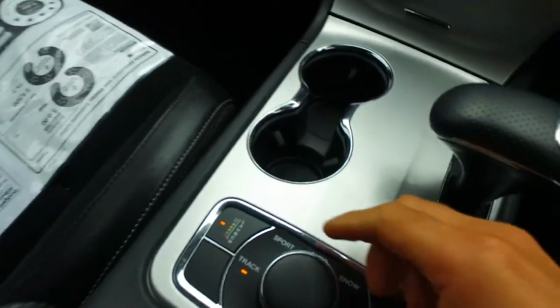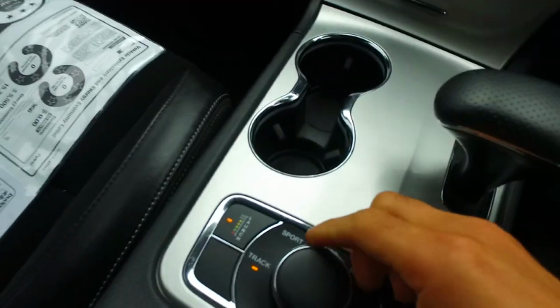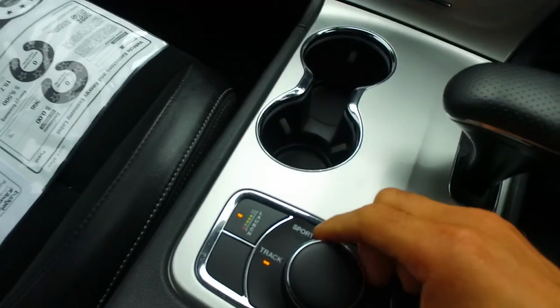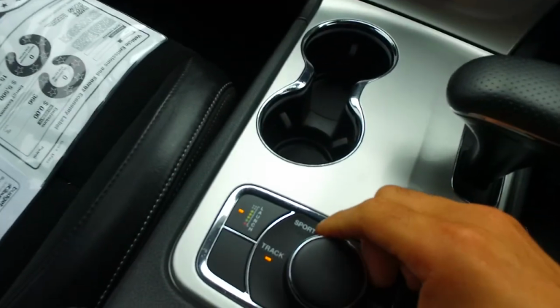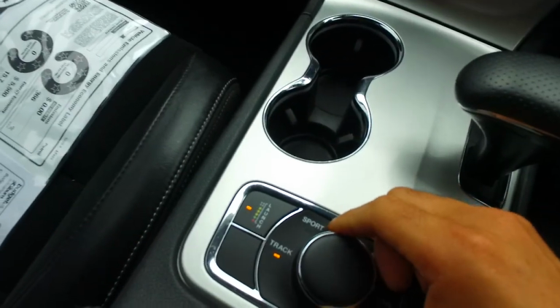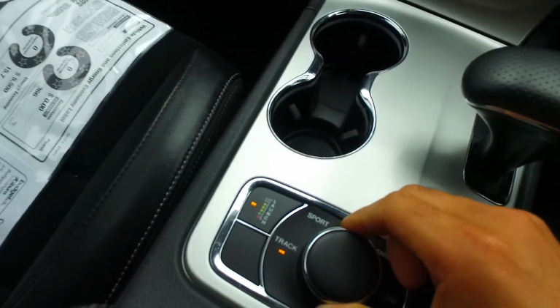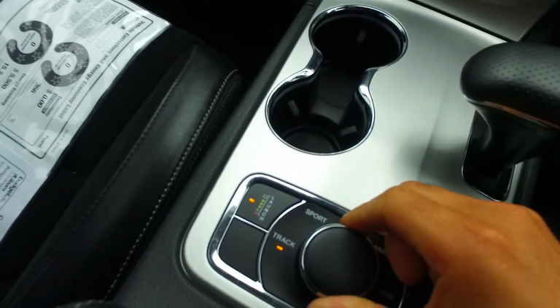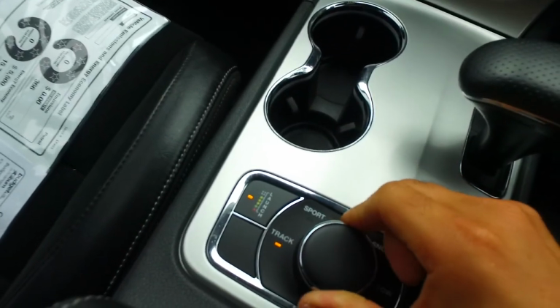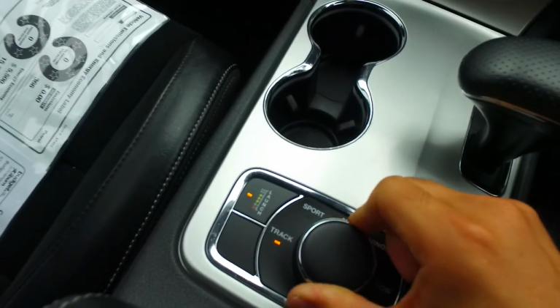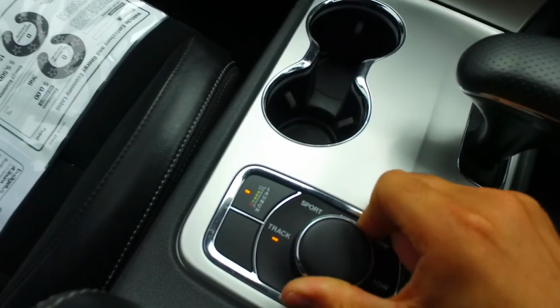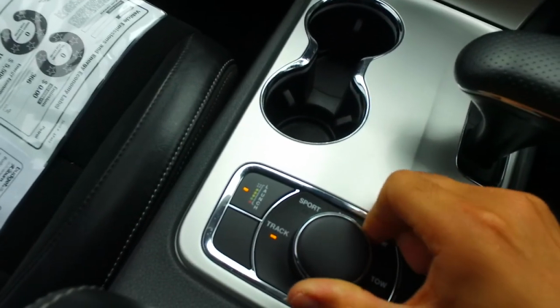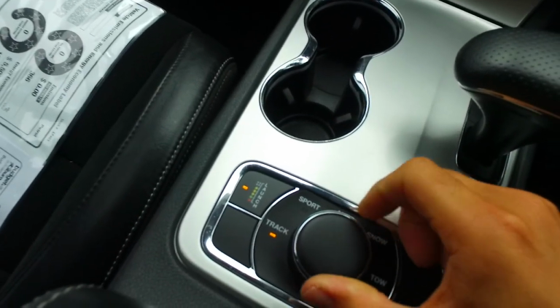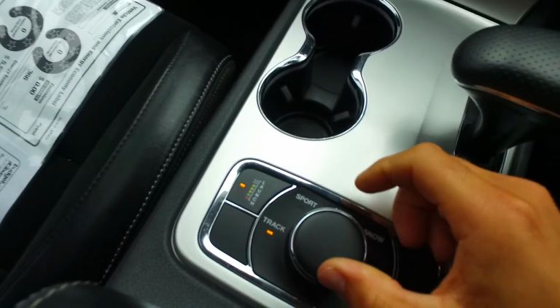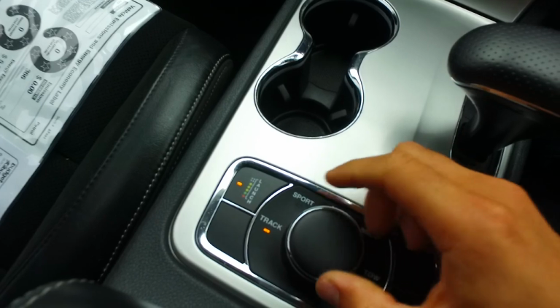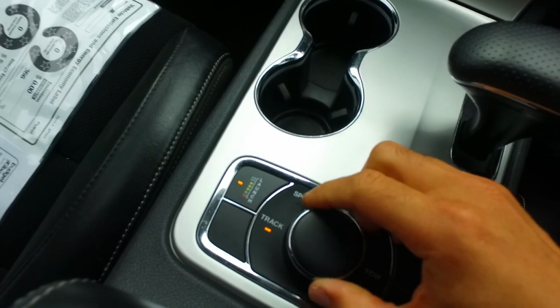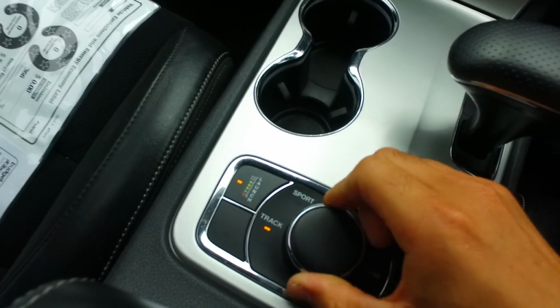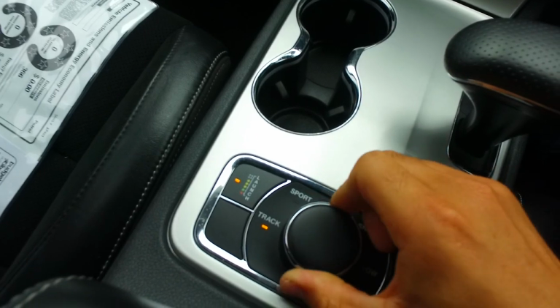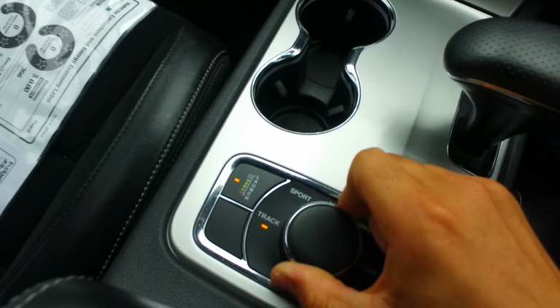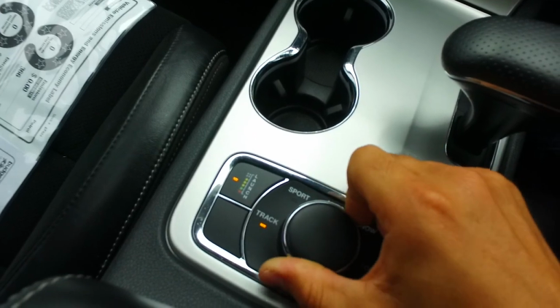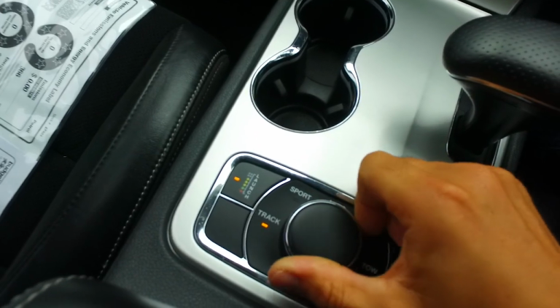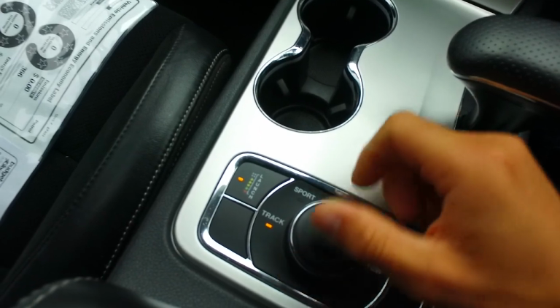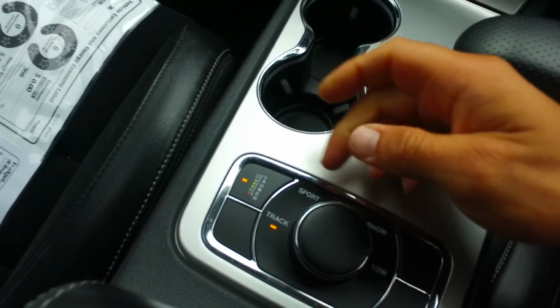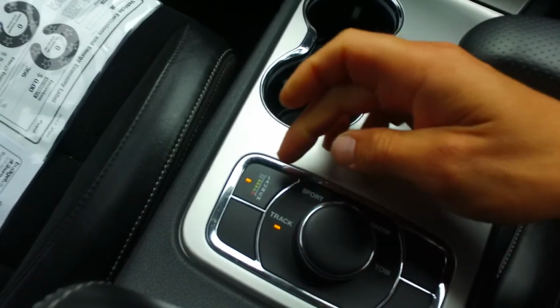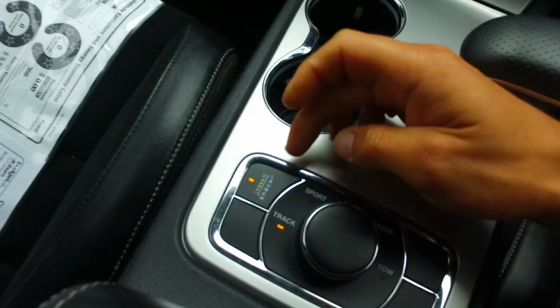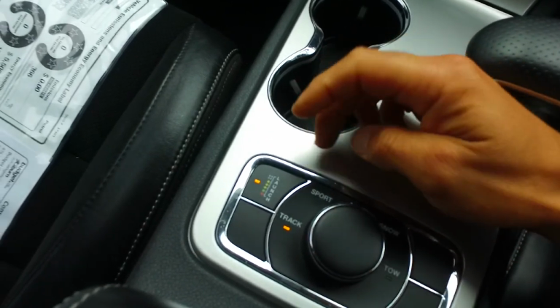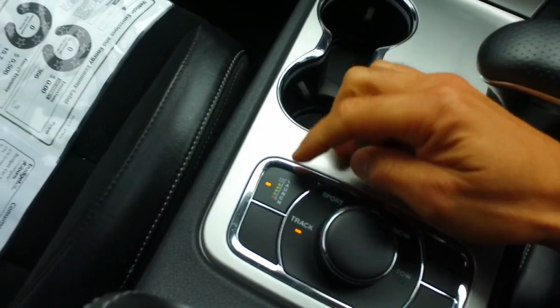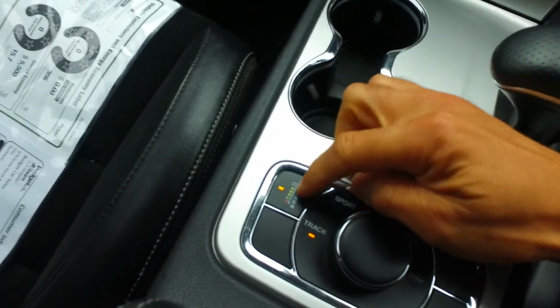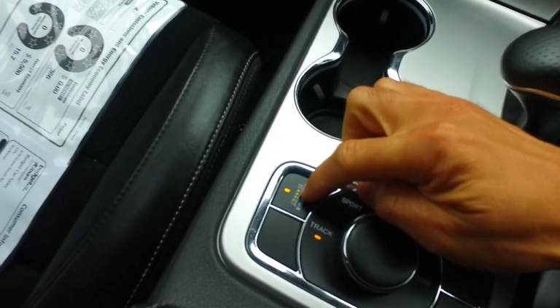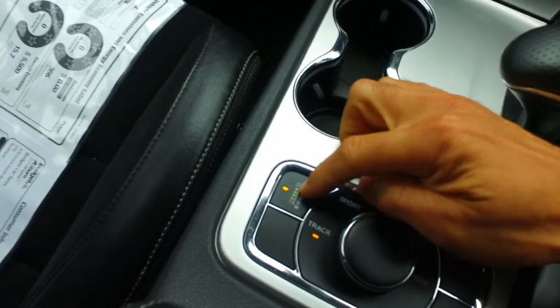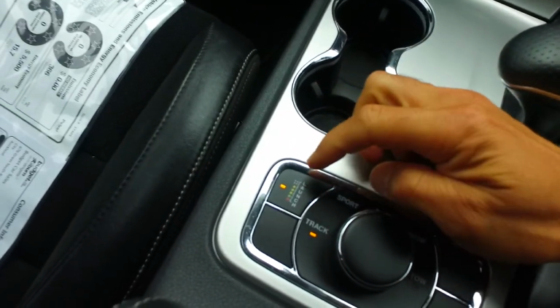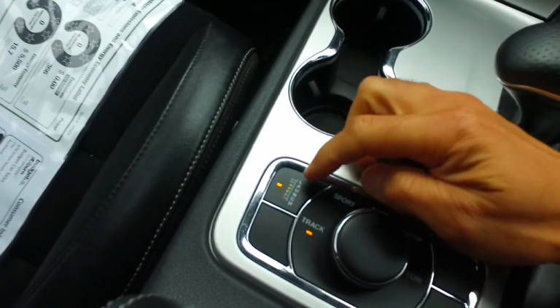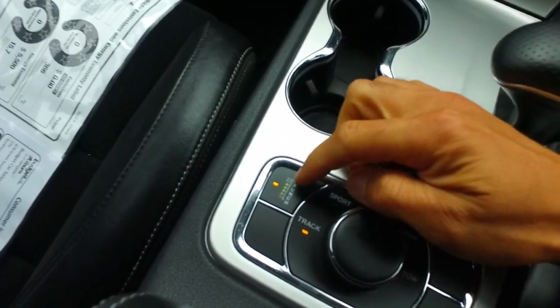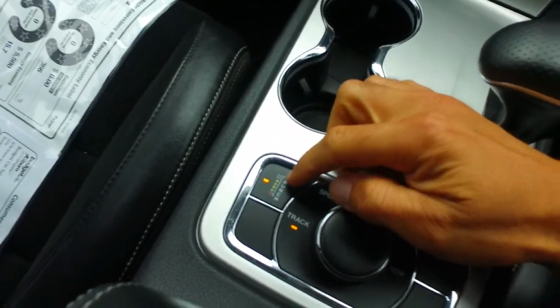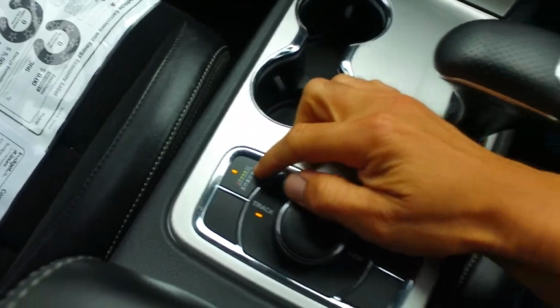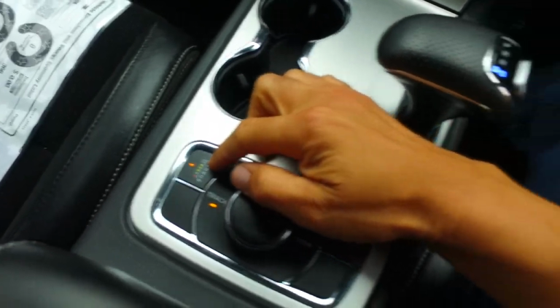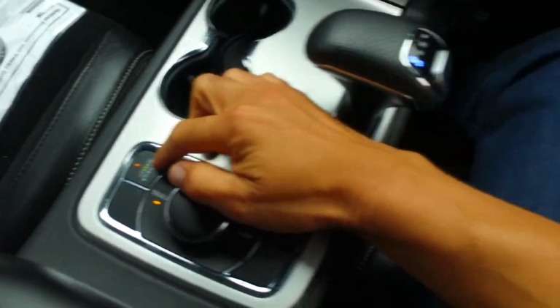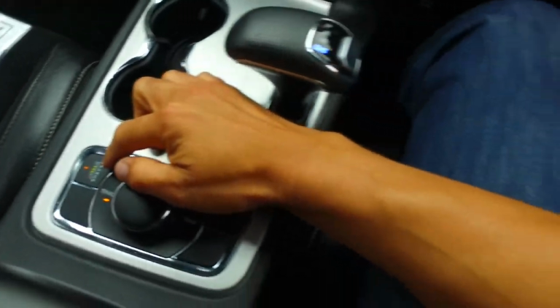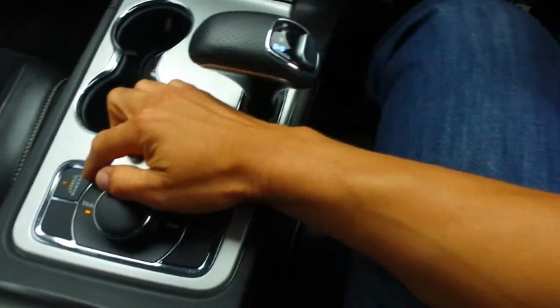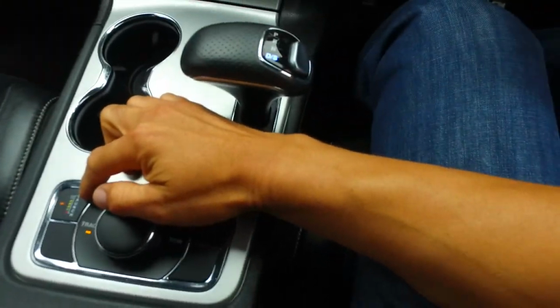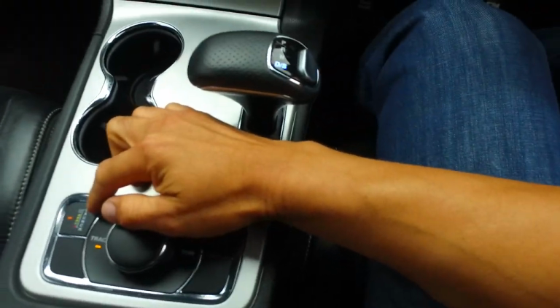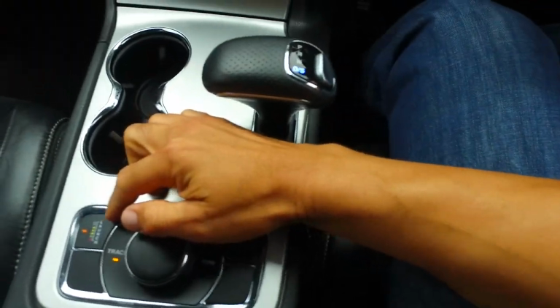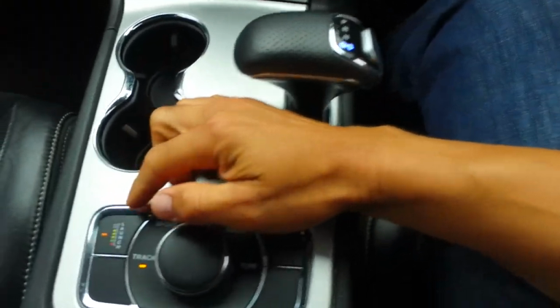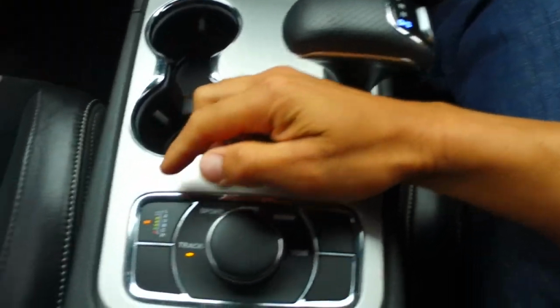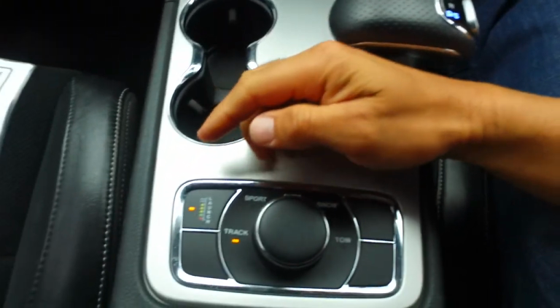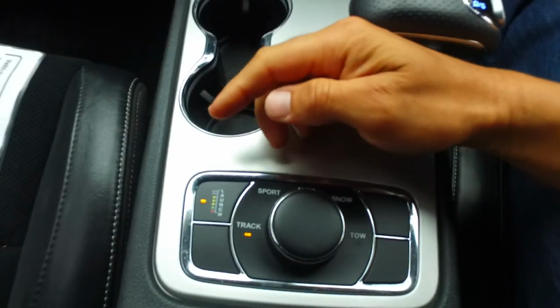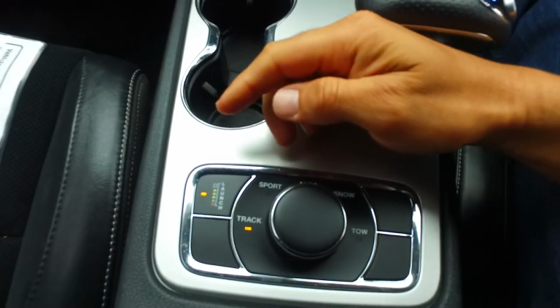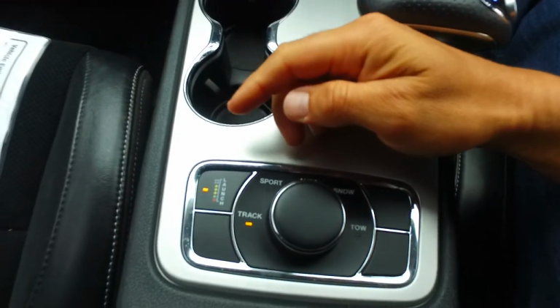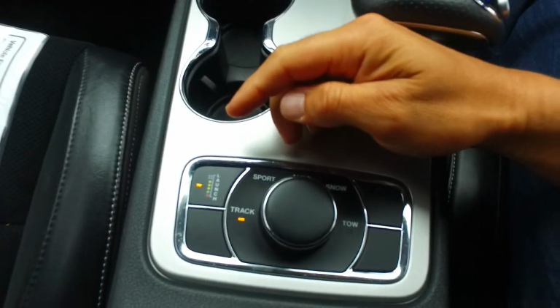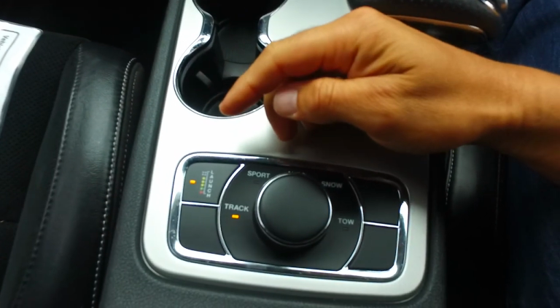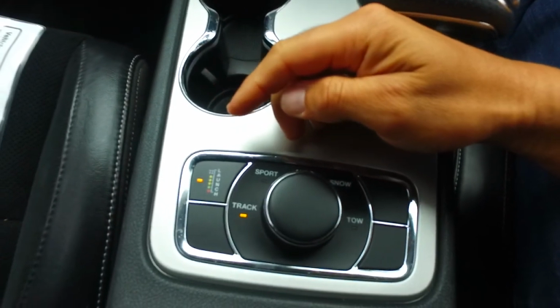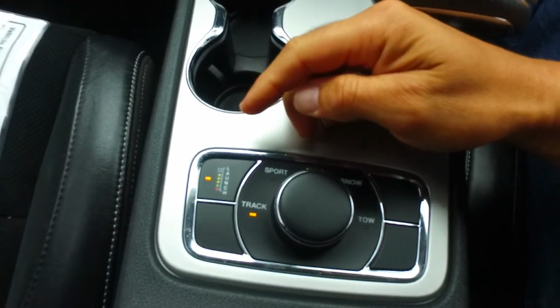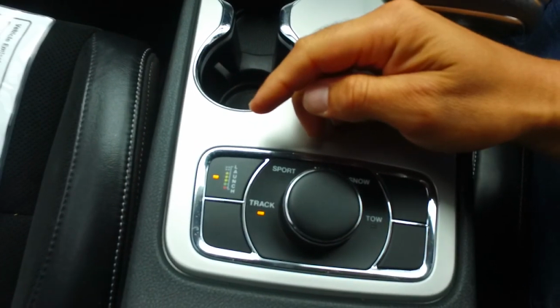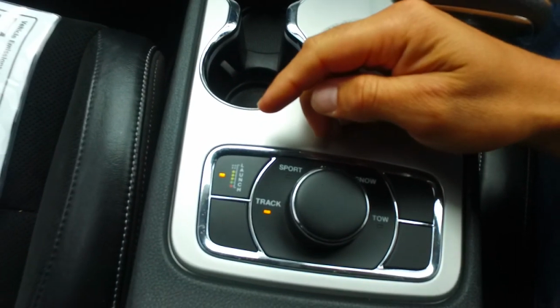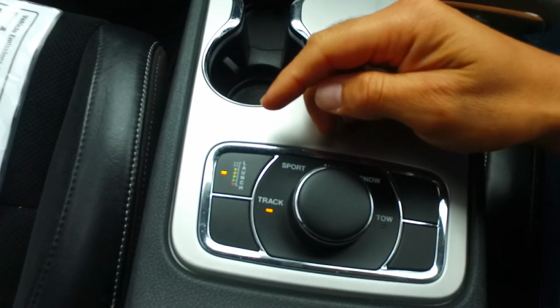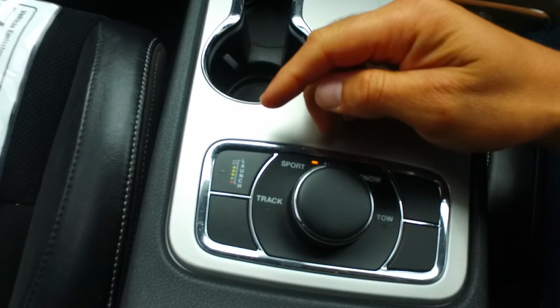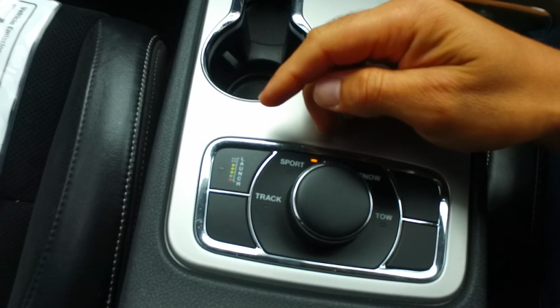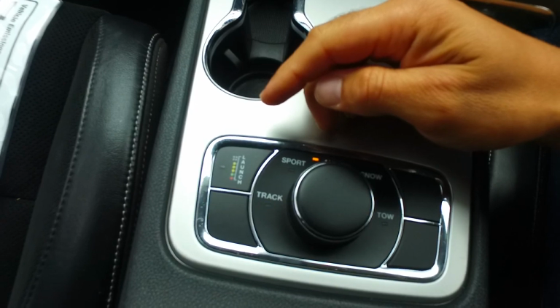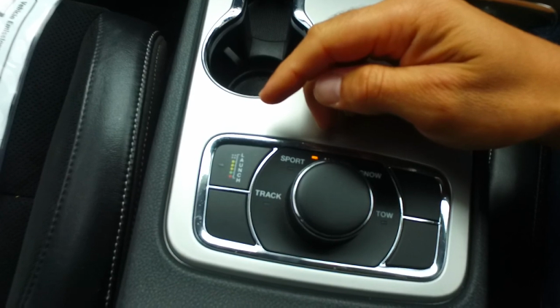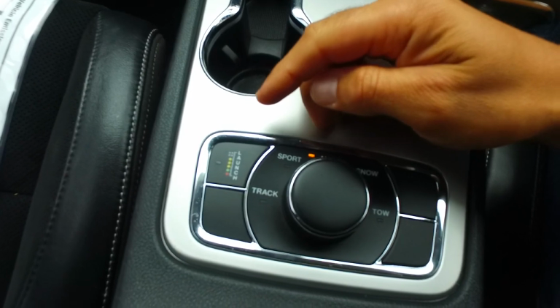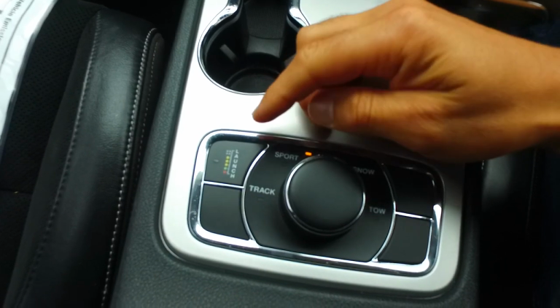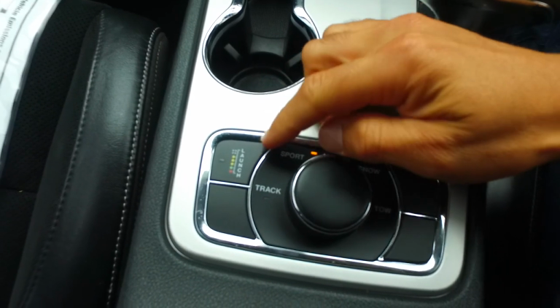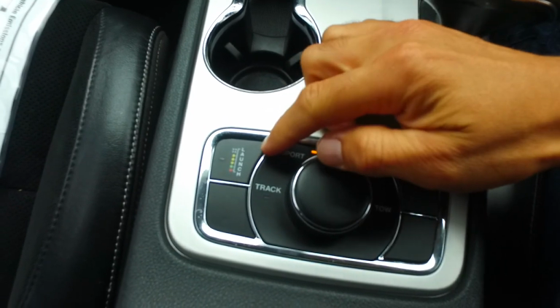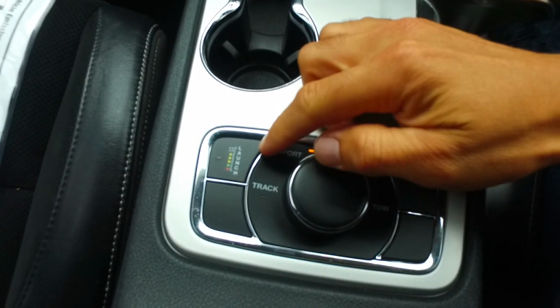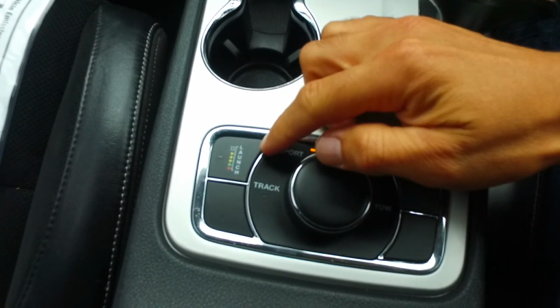So you can go track? It has launch control — it has two! With launch control!